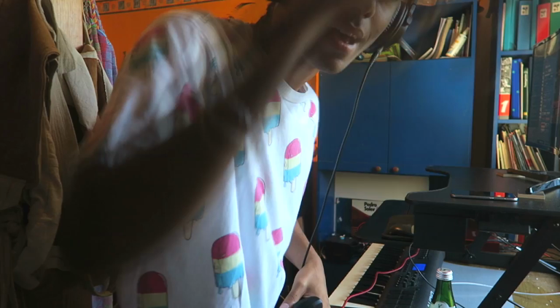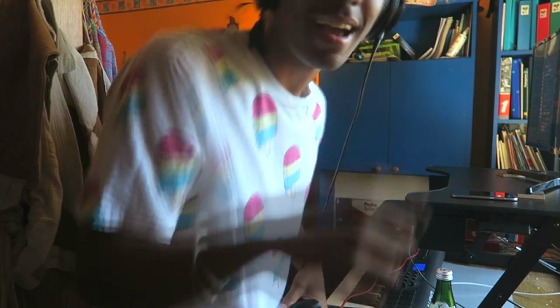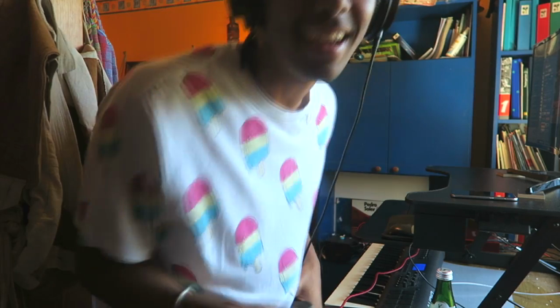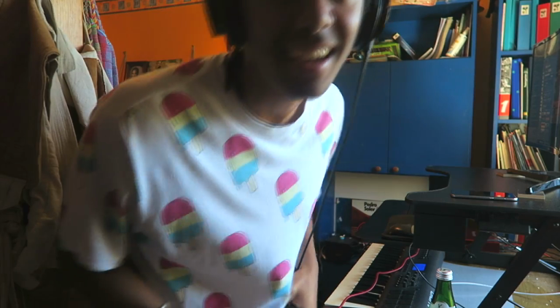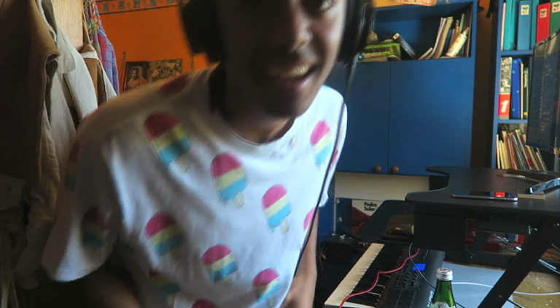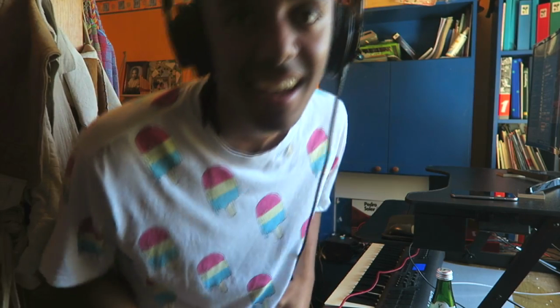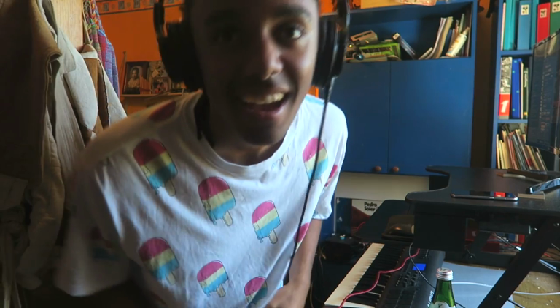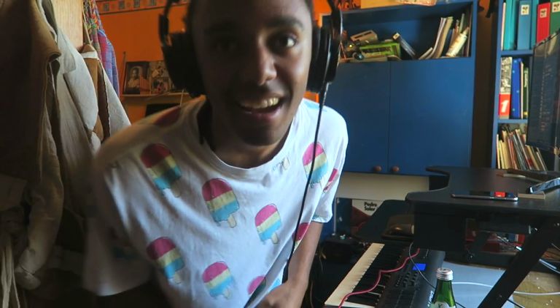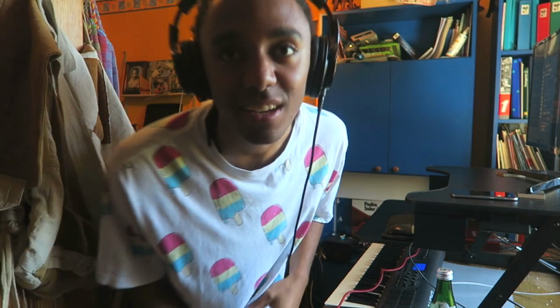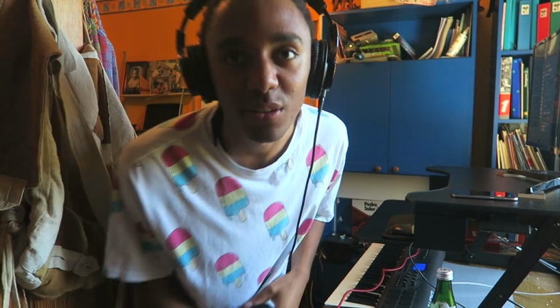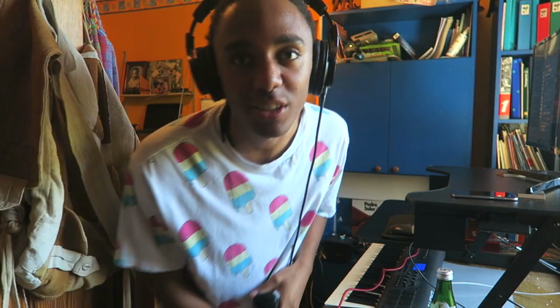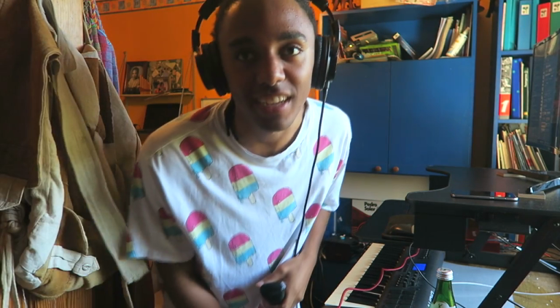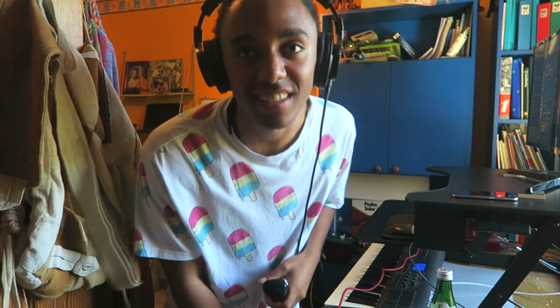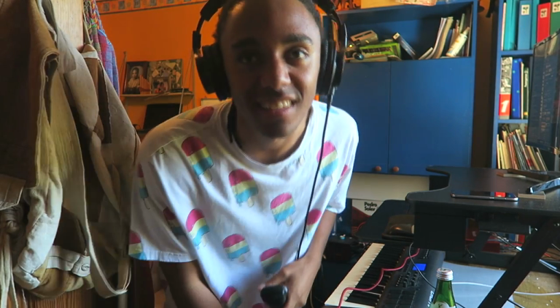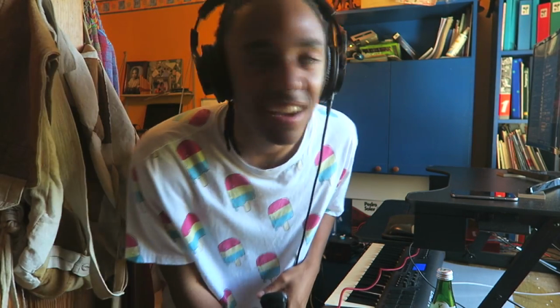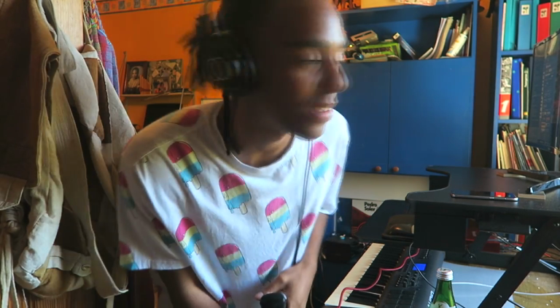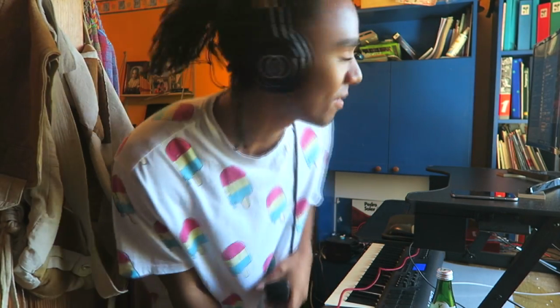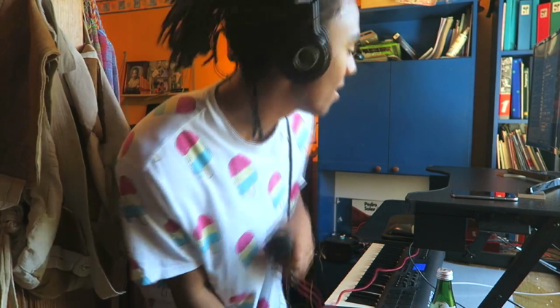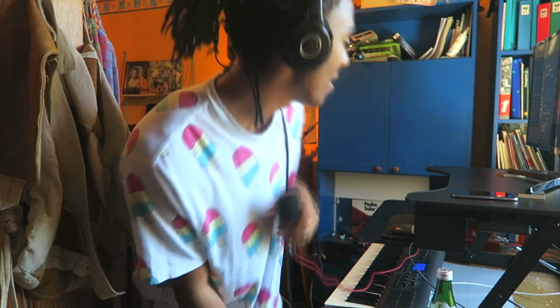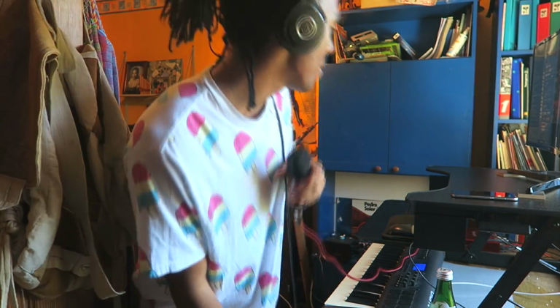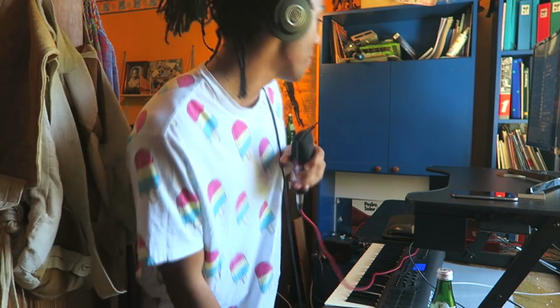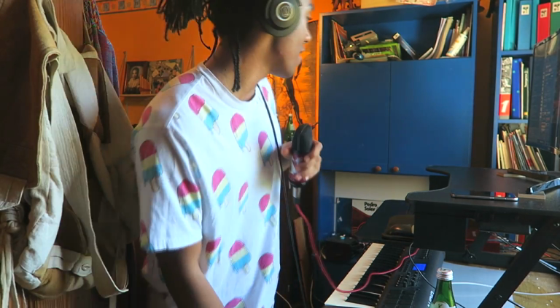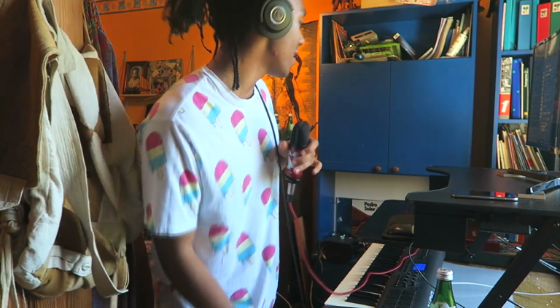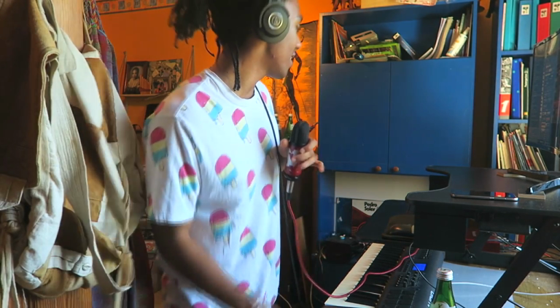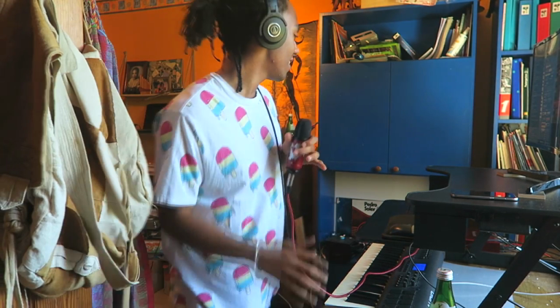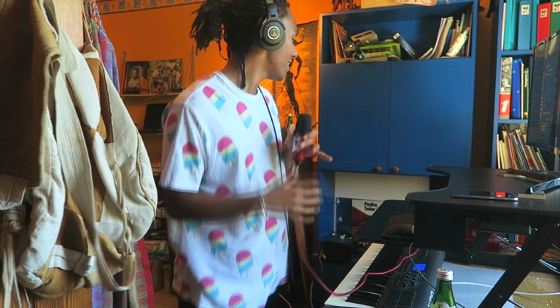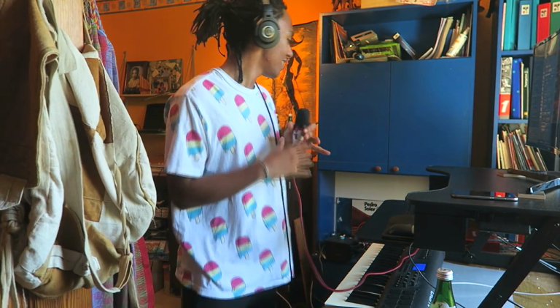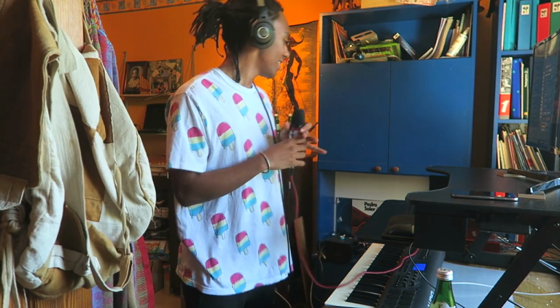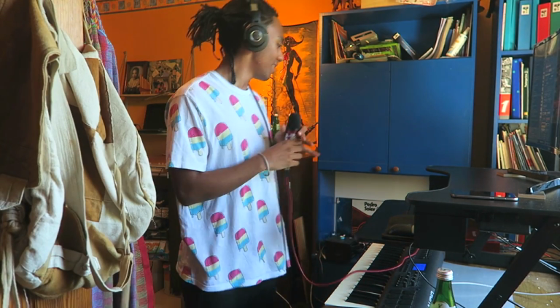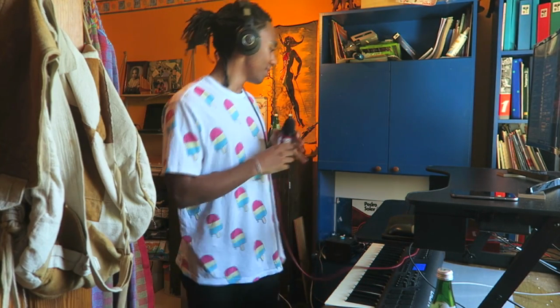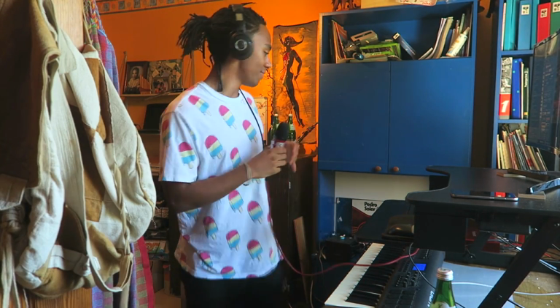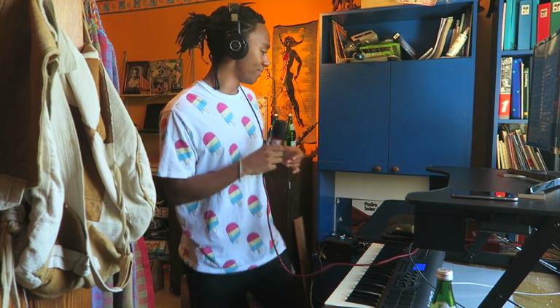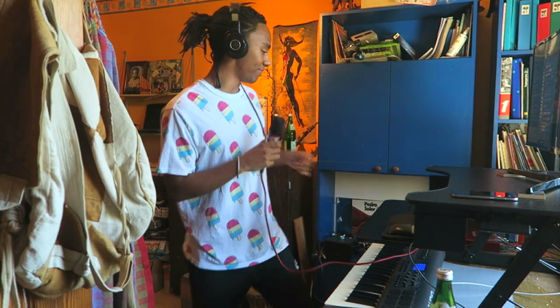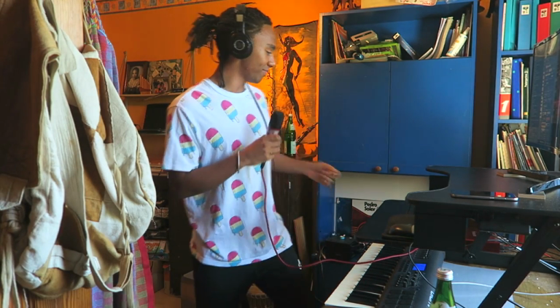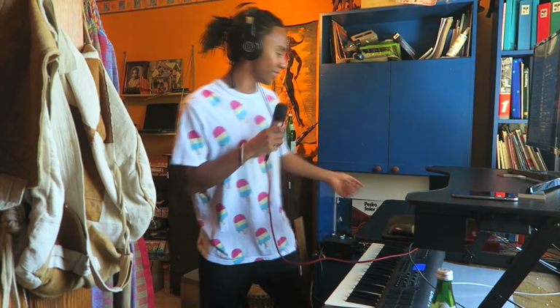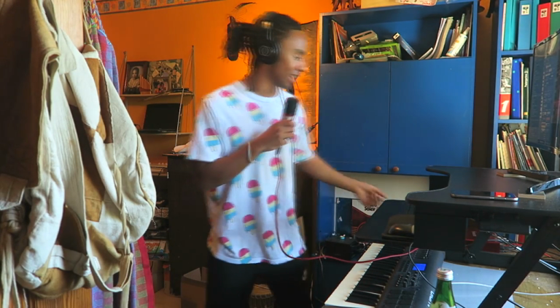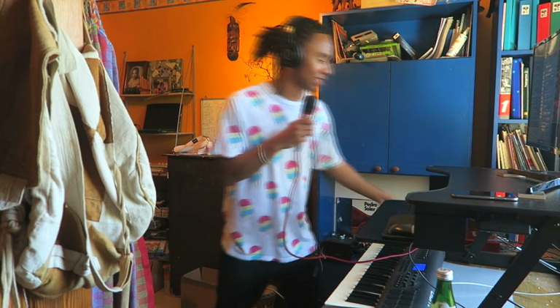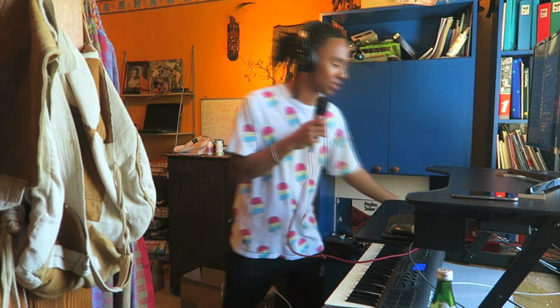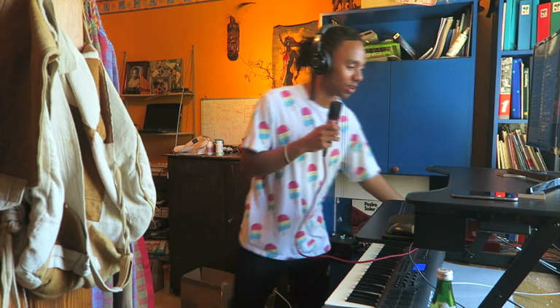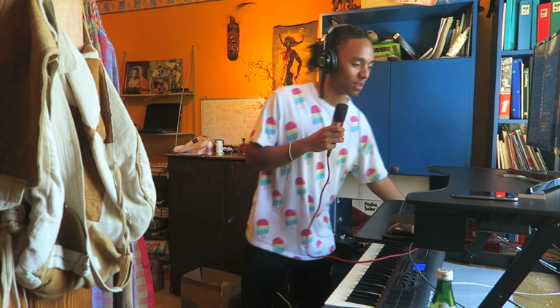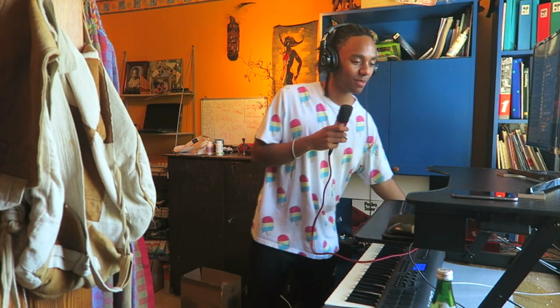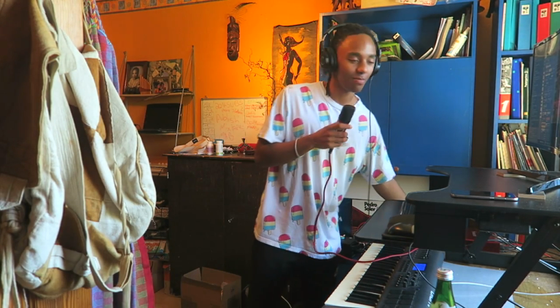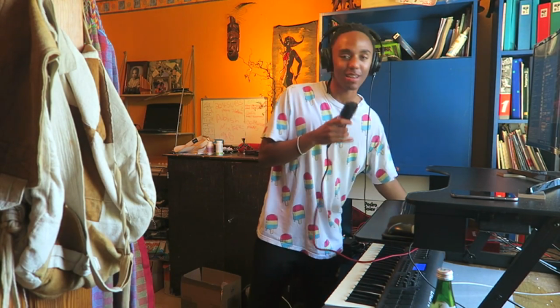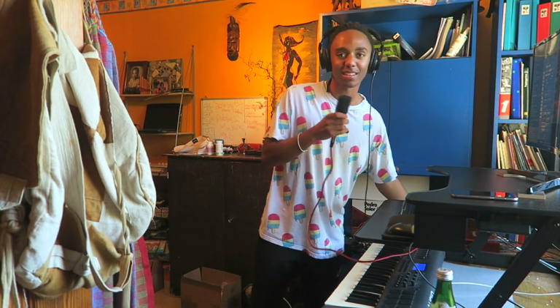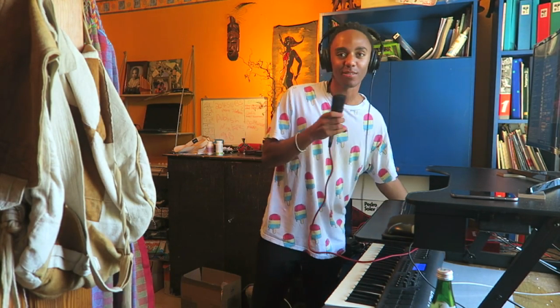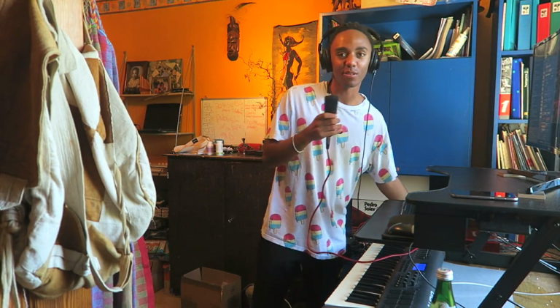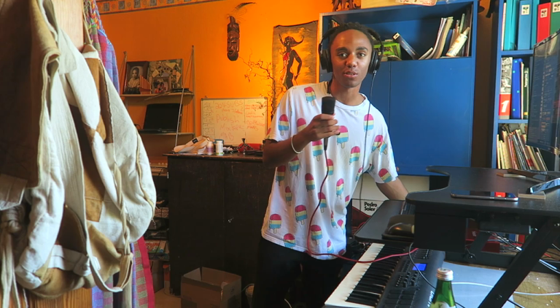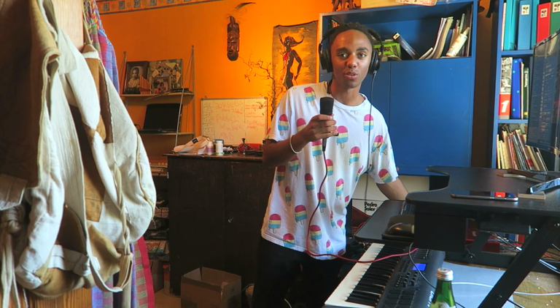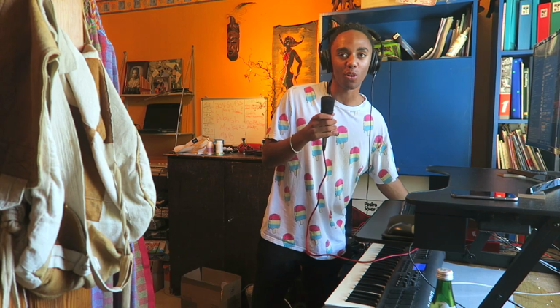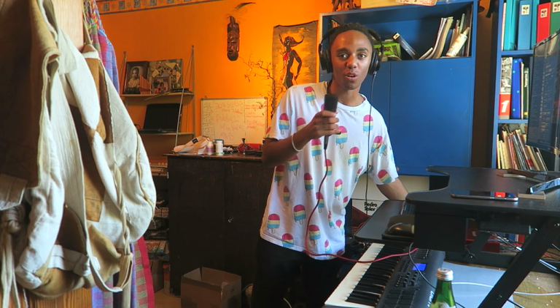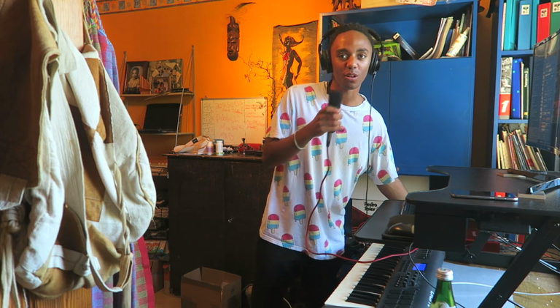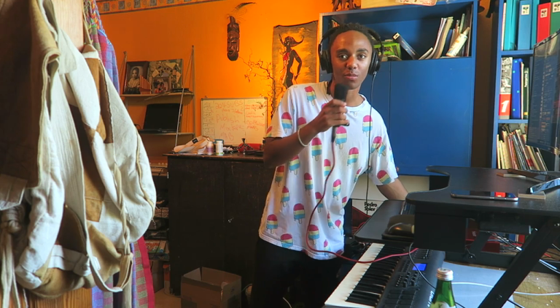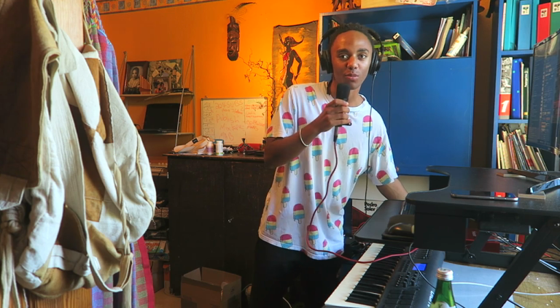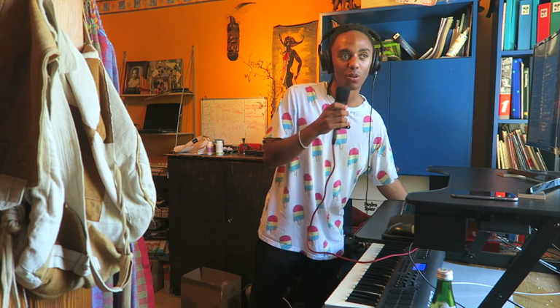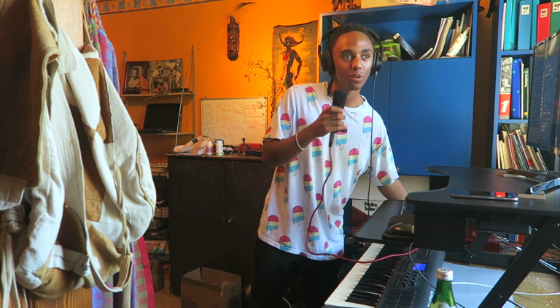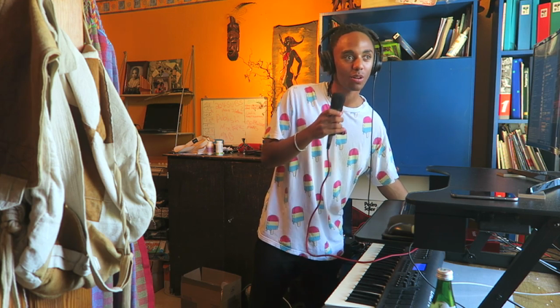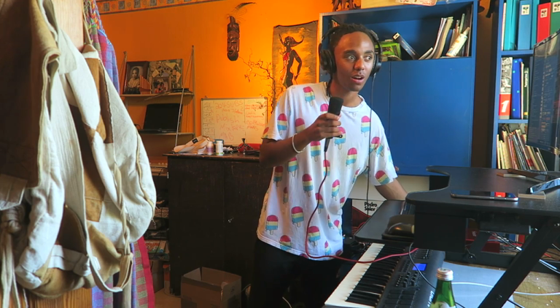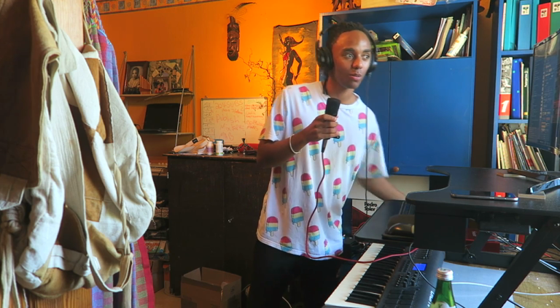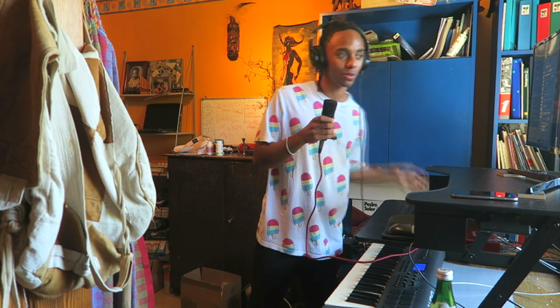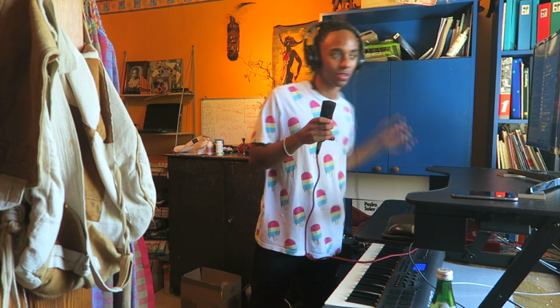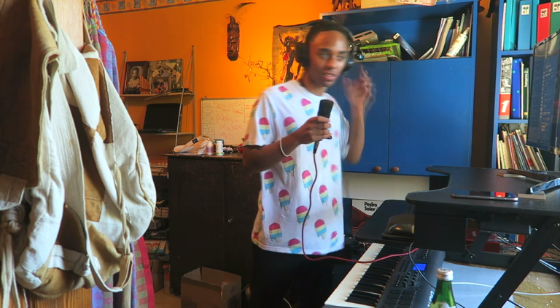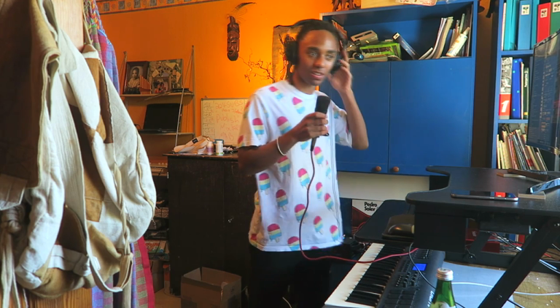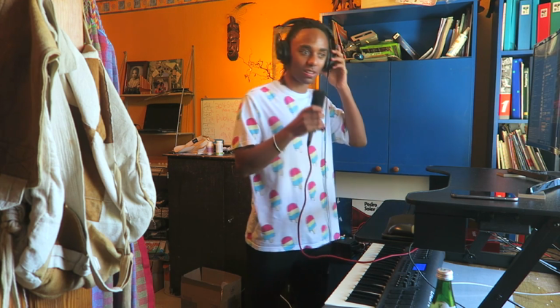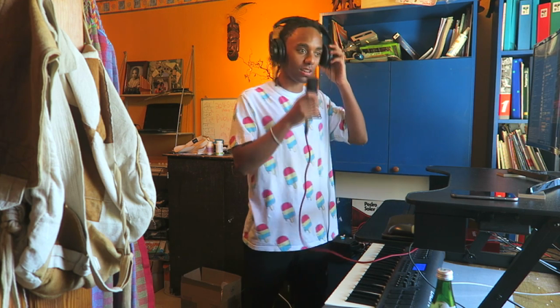Hey, check this out. I turned myself into an organ, bro. I hope you can hear it.